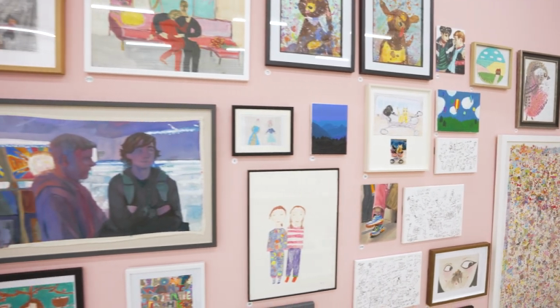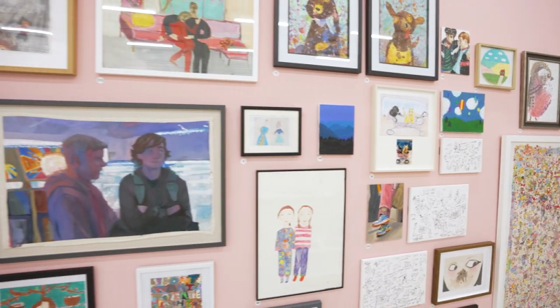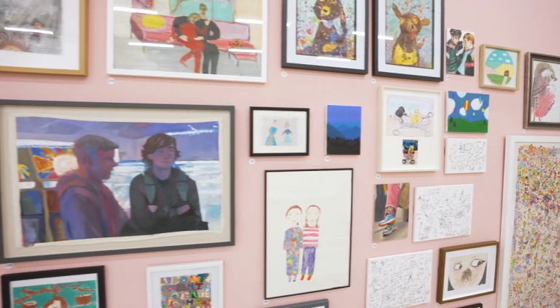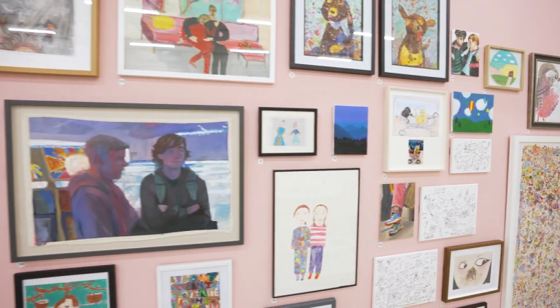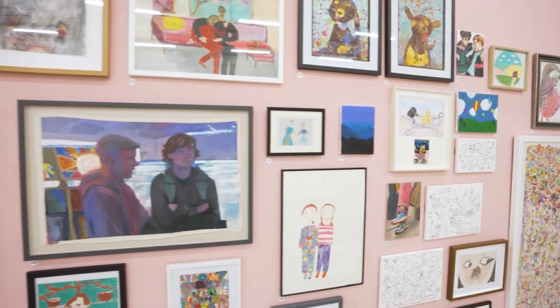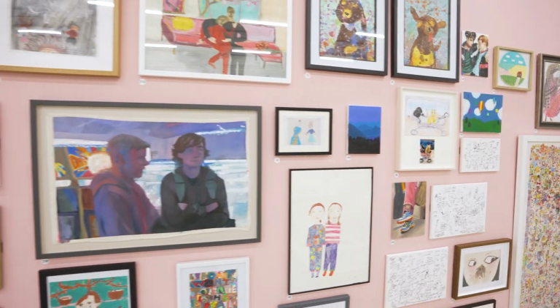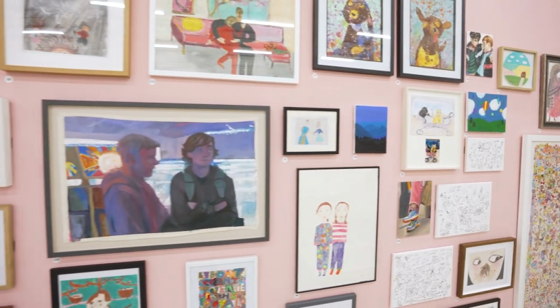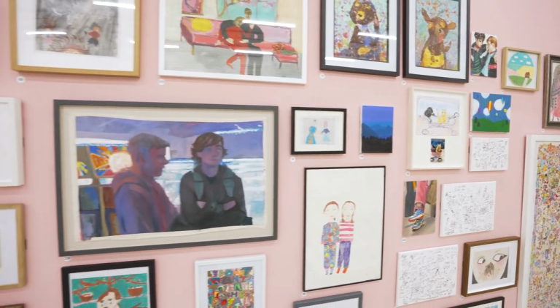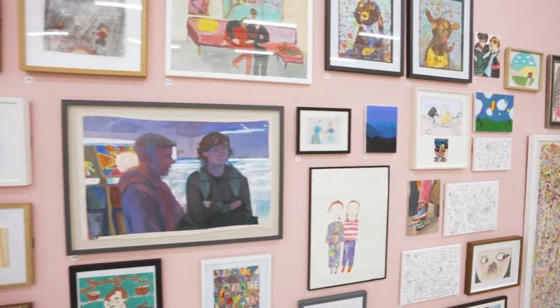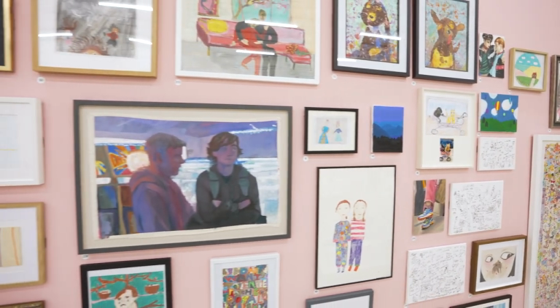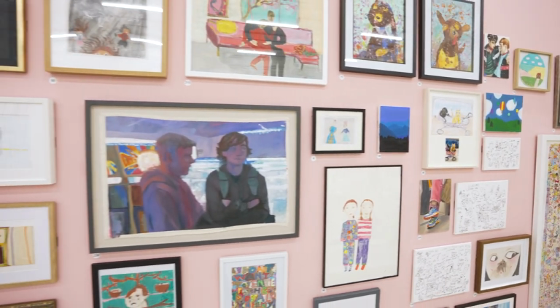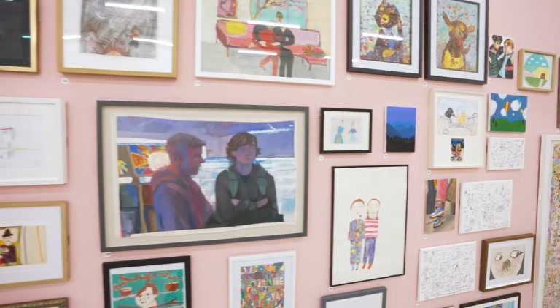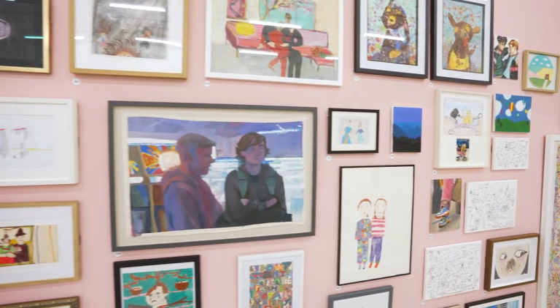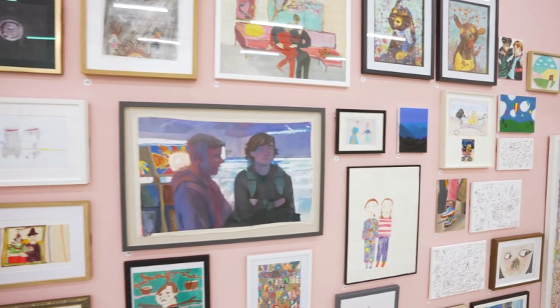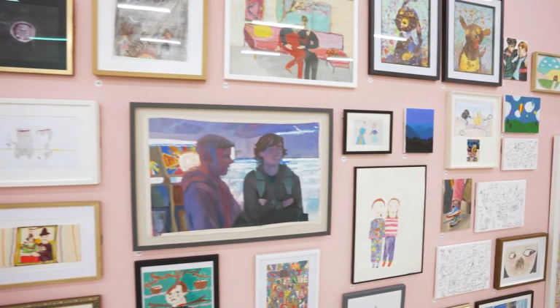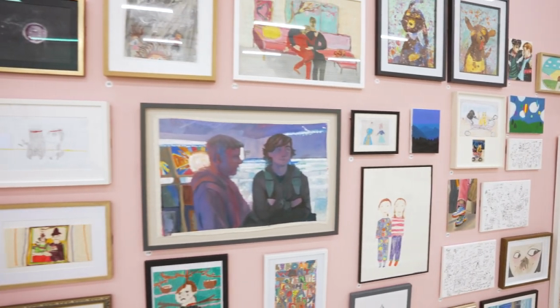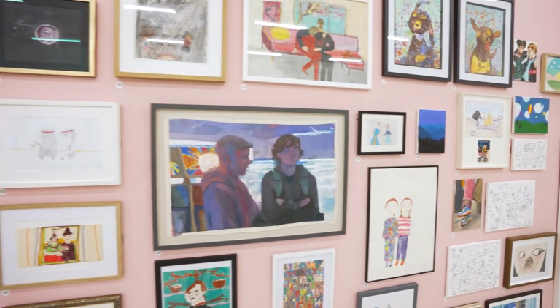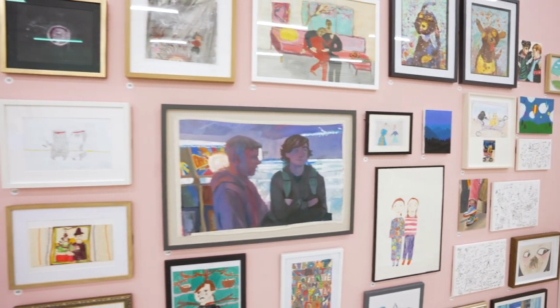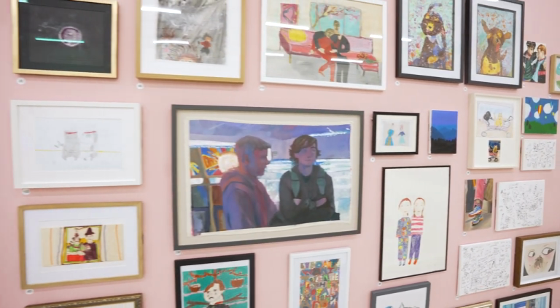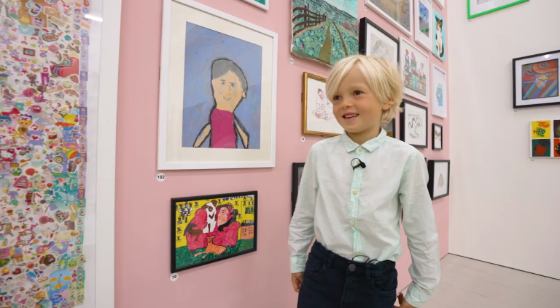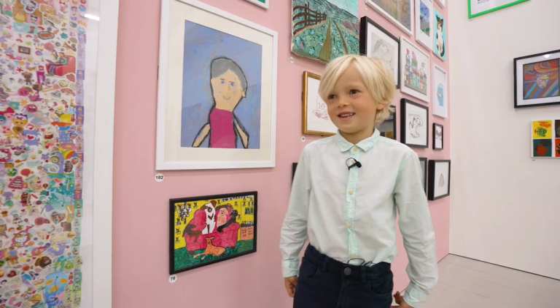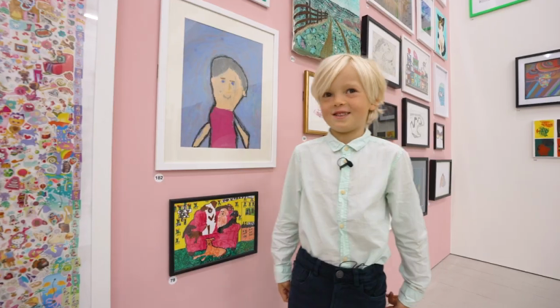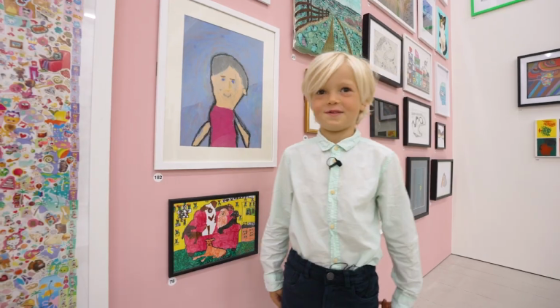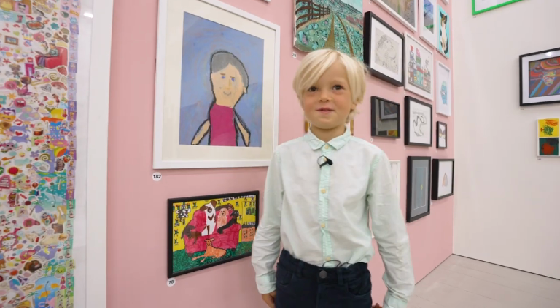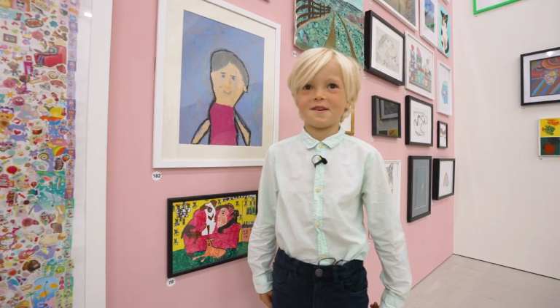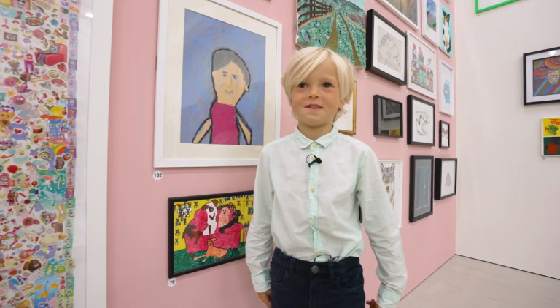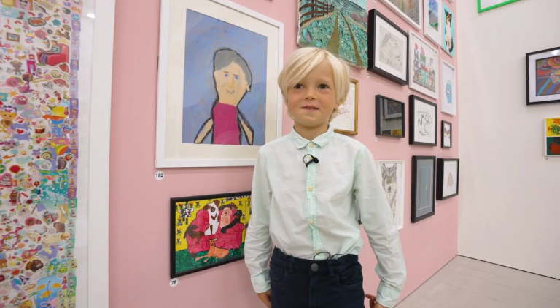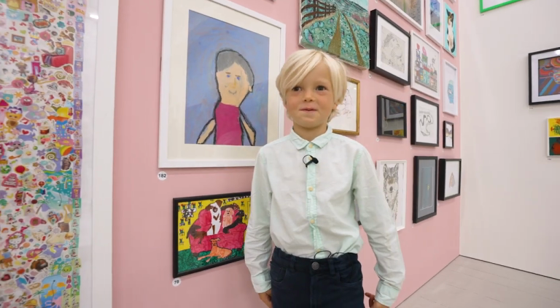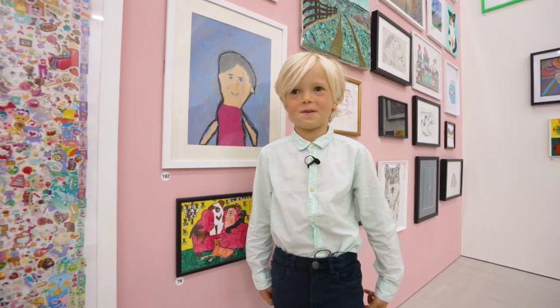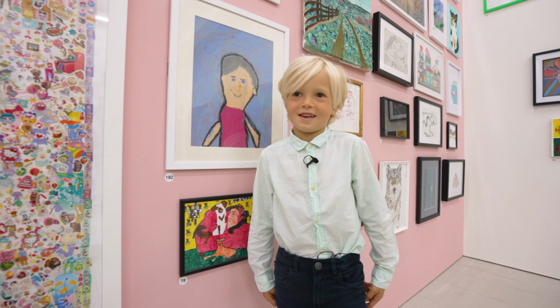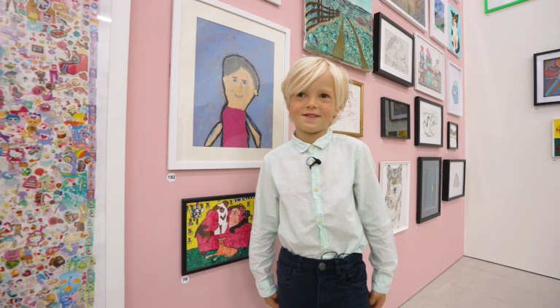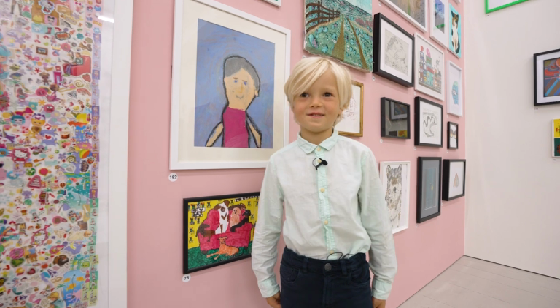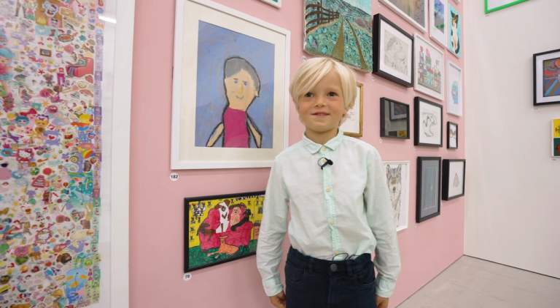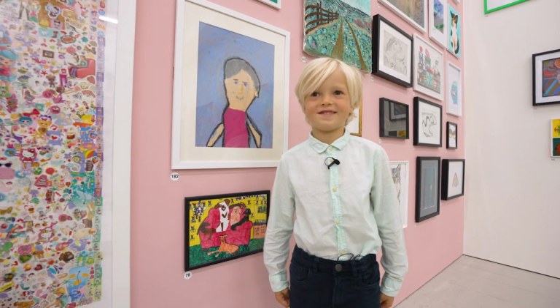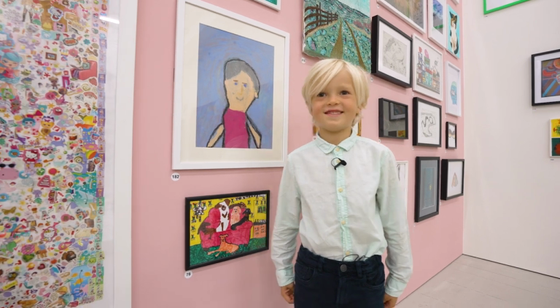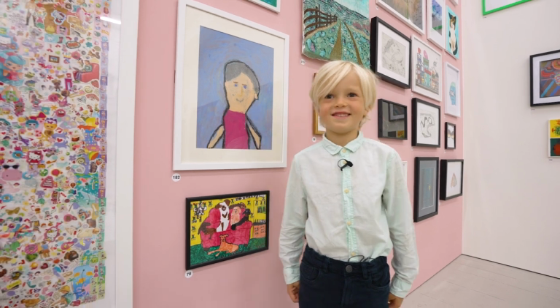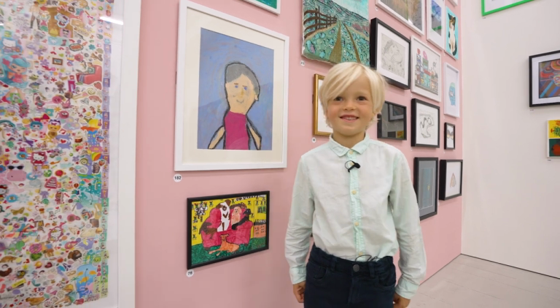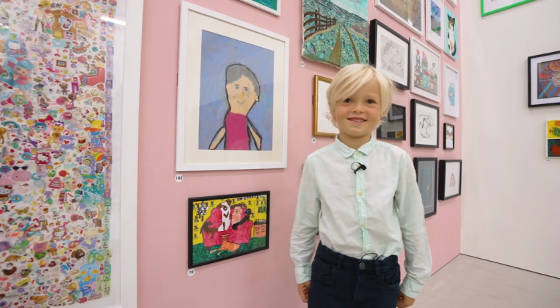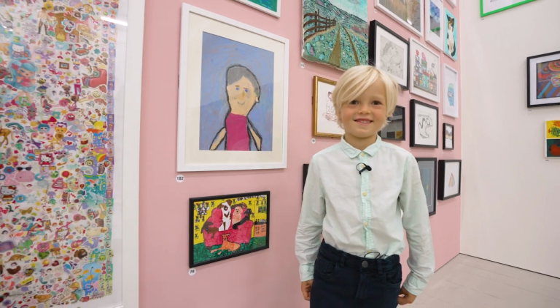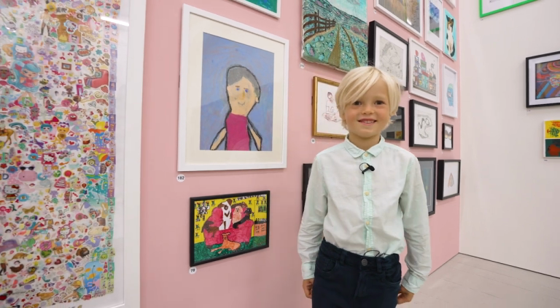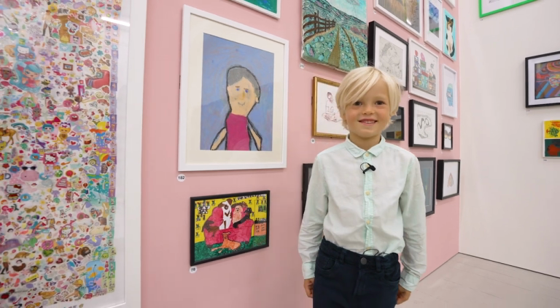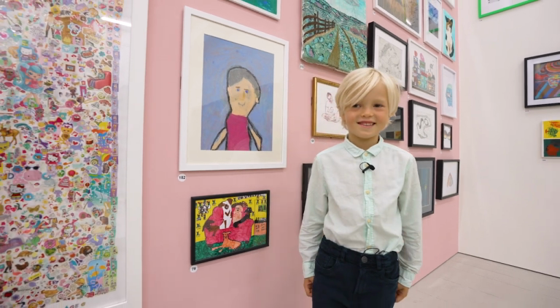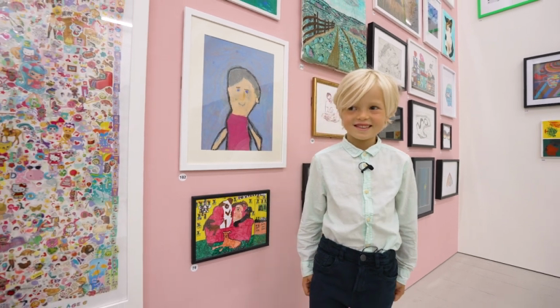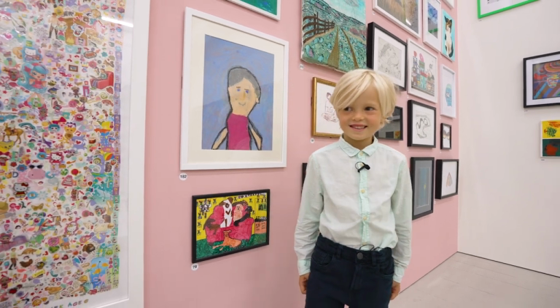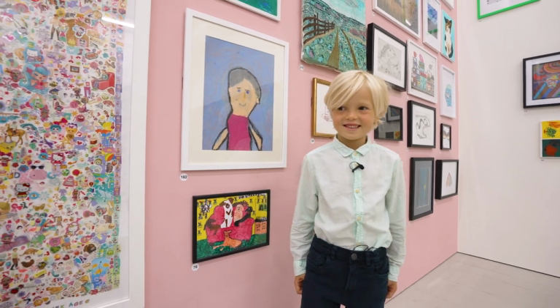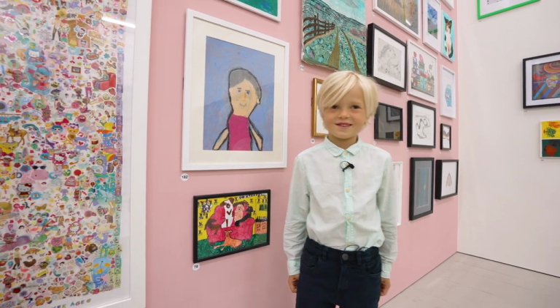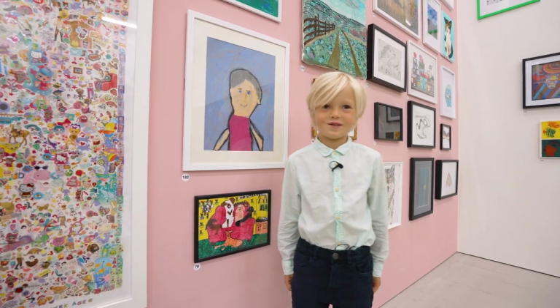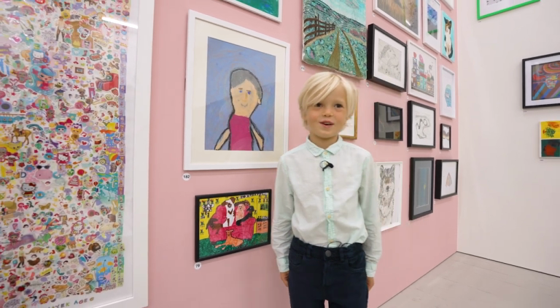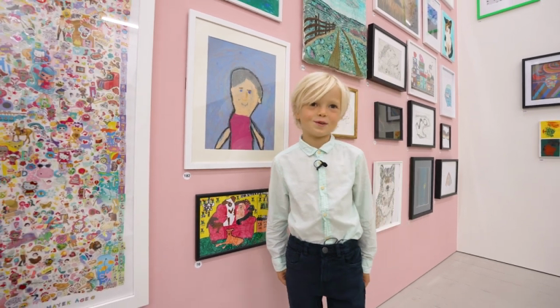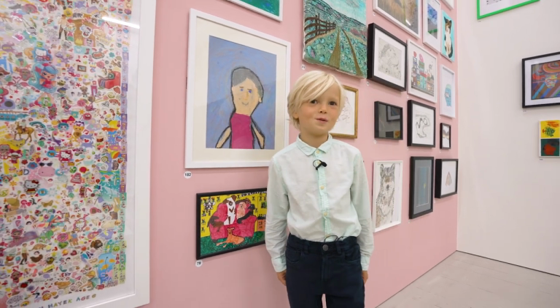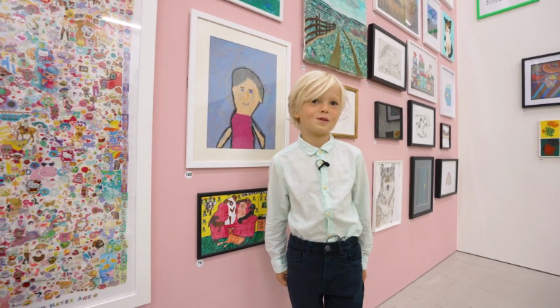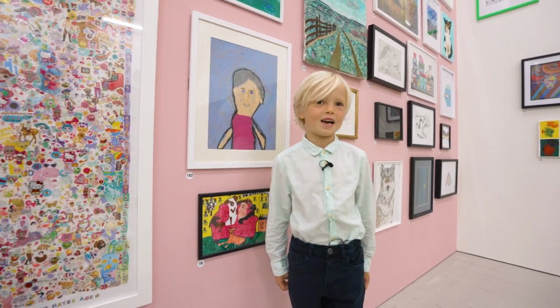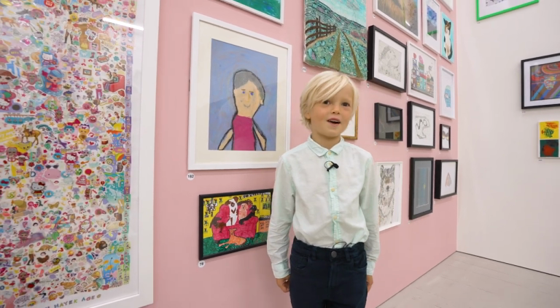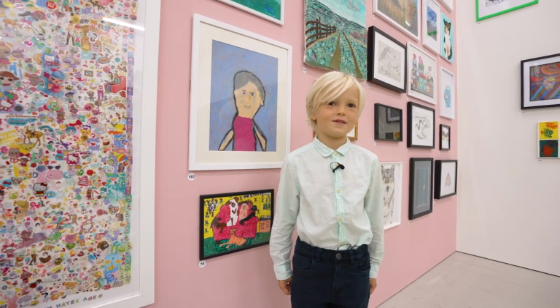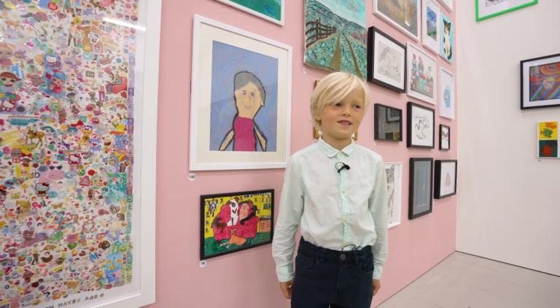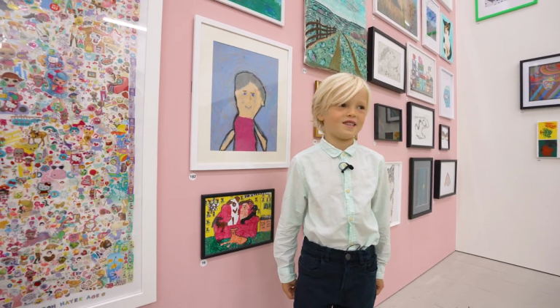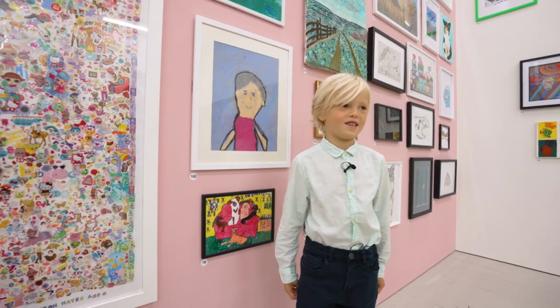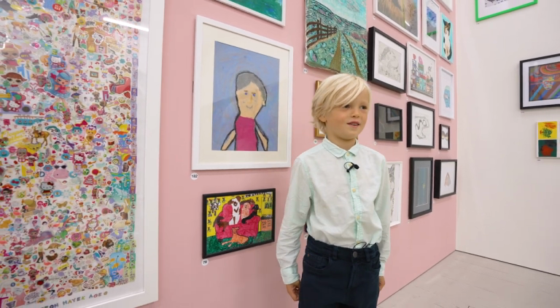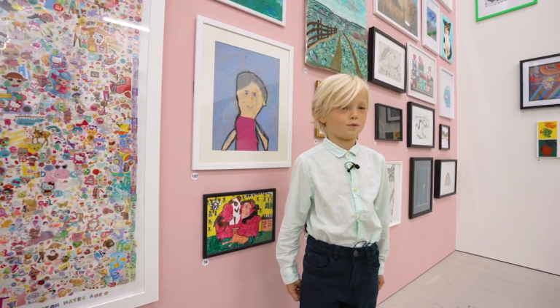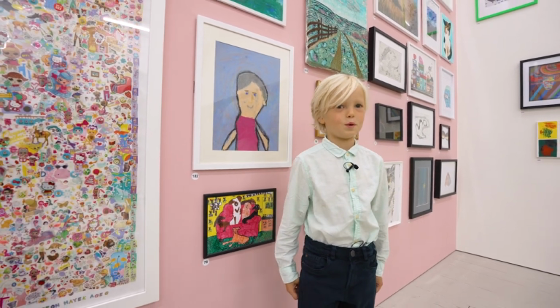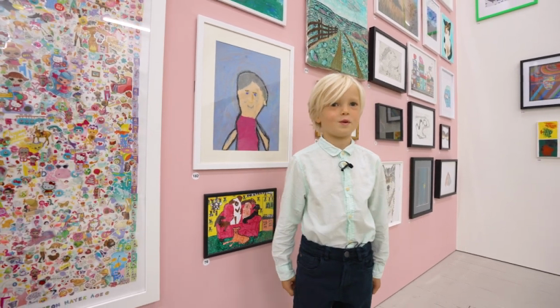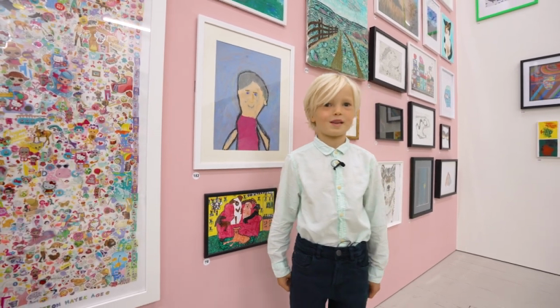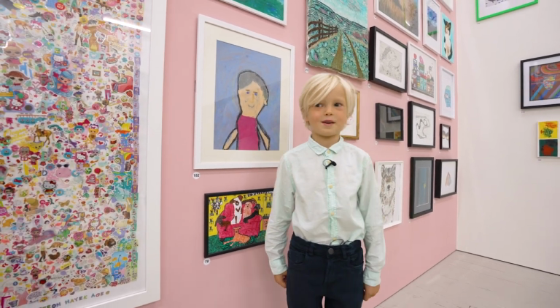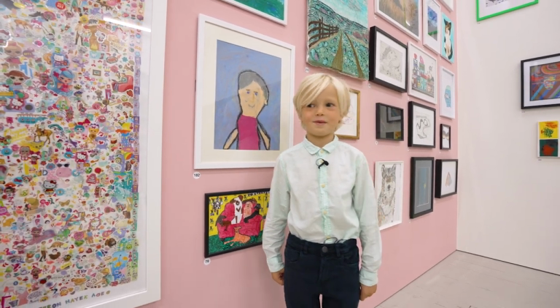I've seen a lot of people looking at my work and I just feel wow, it's quite cool to have it in the Royal Academy.